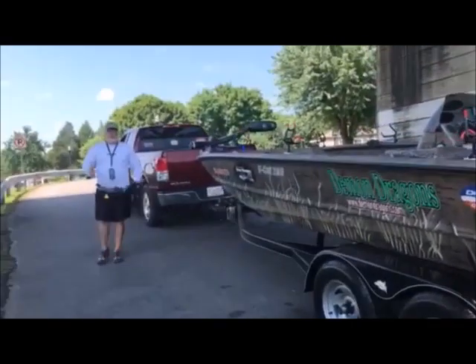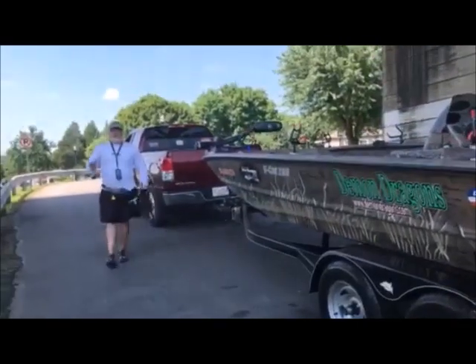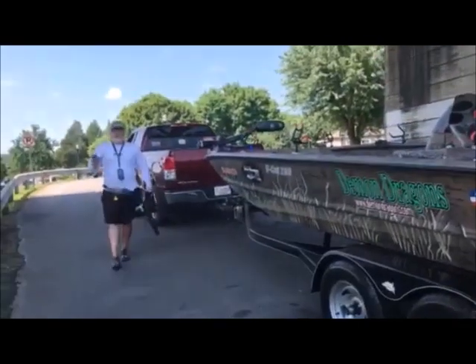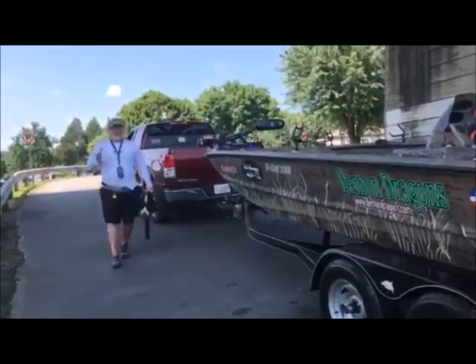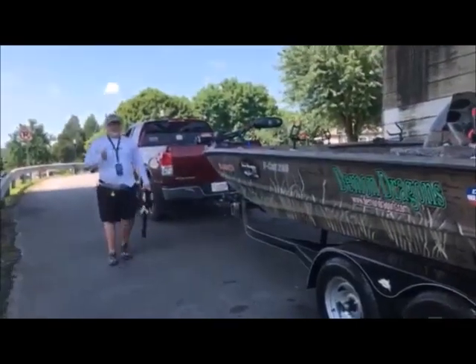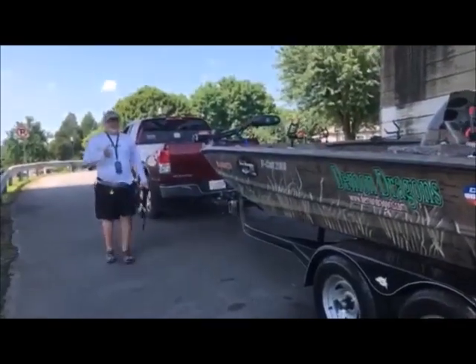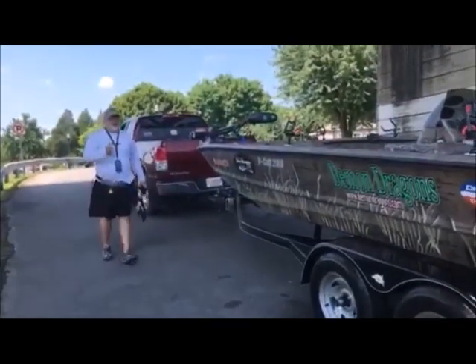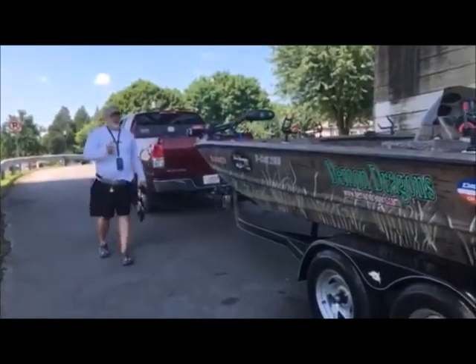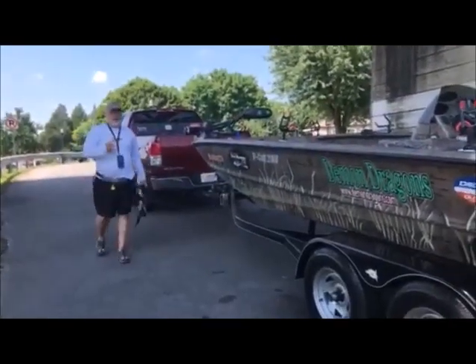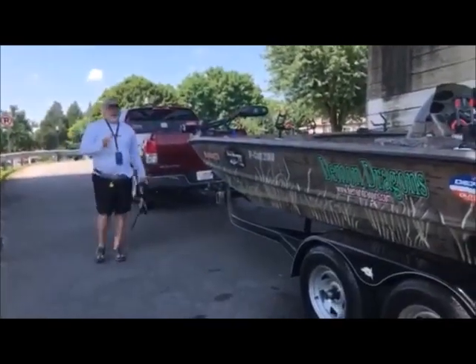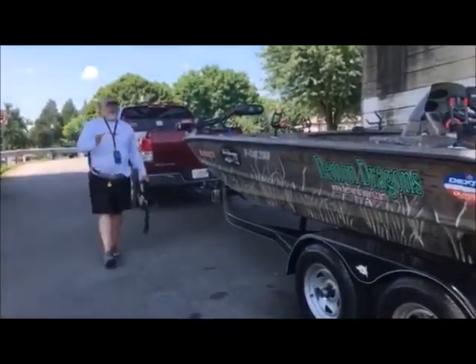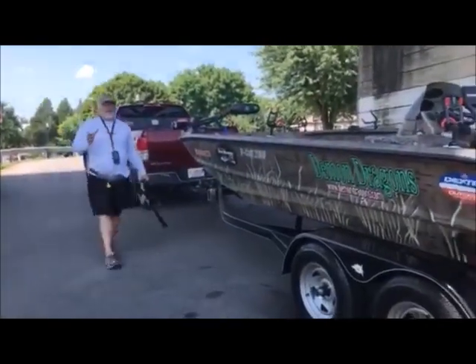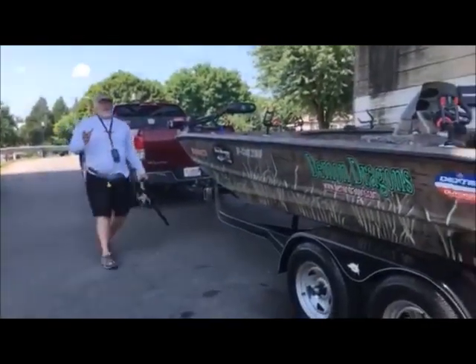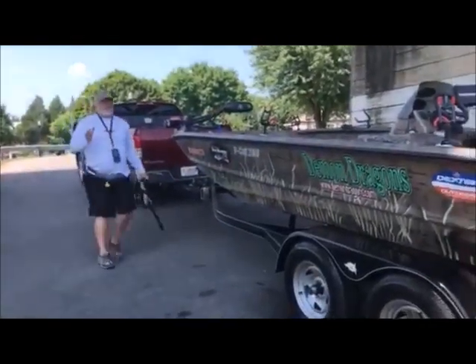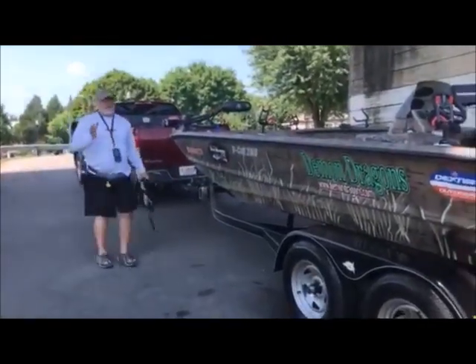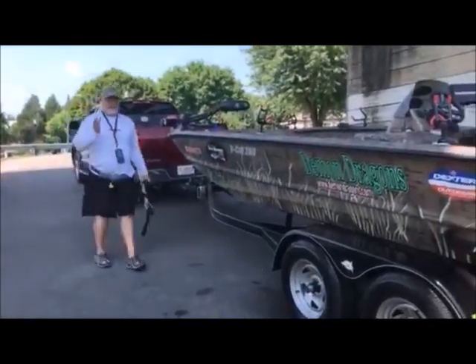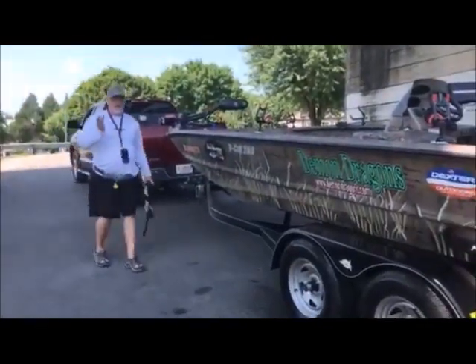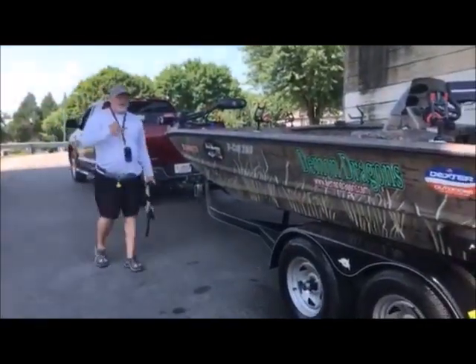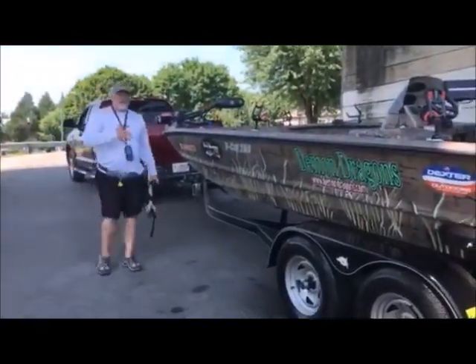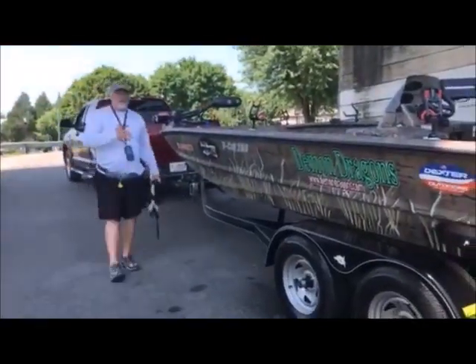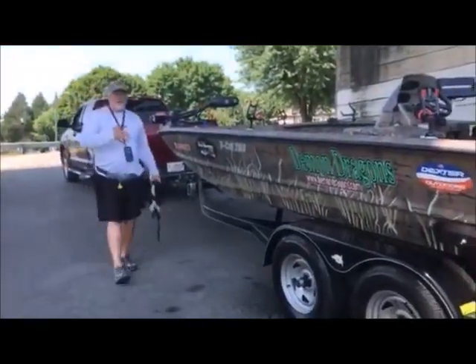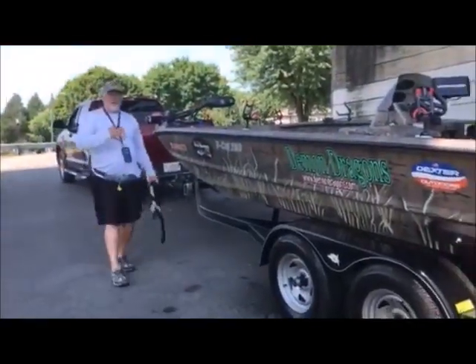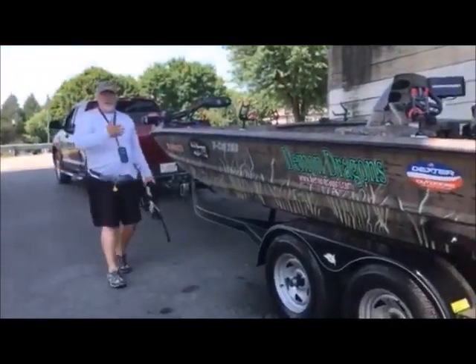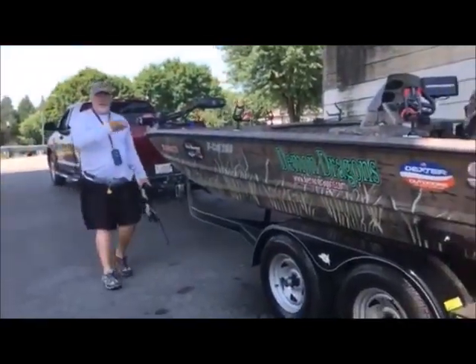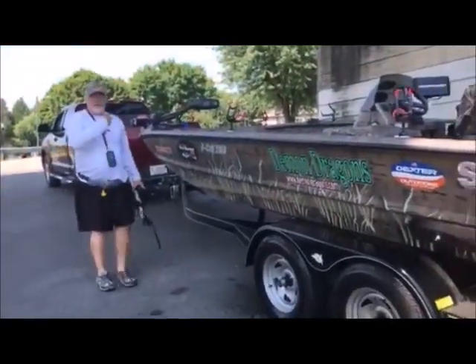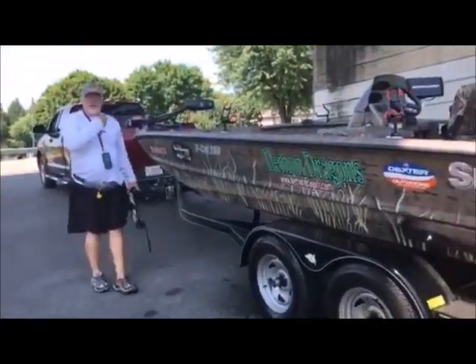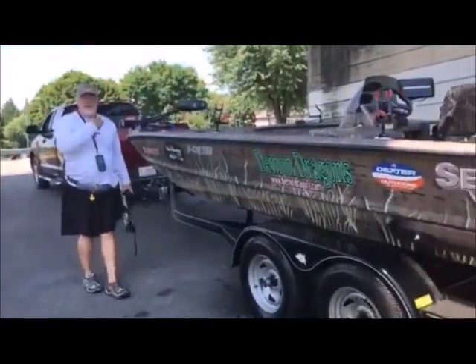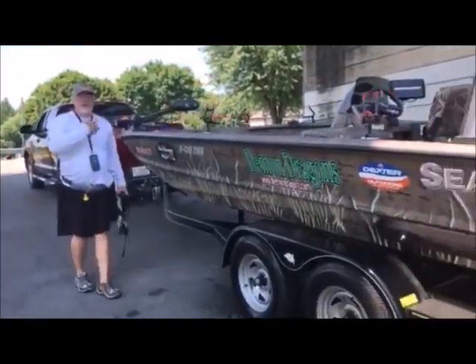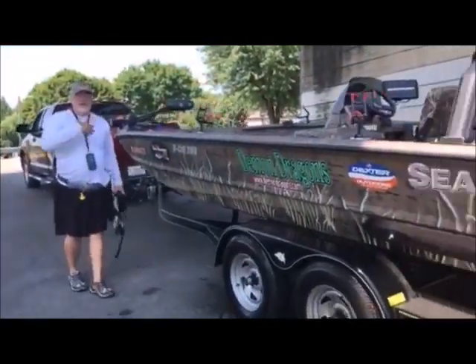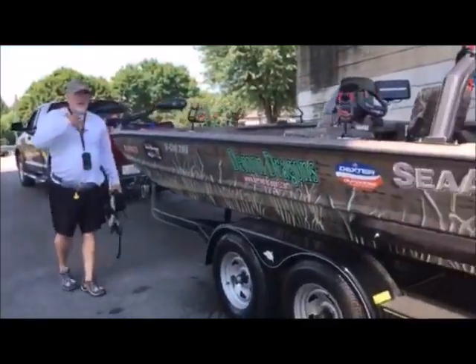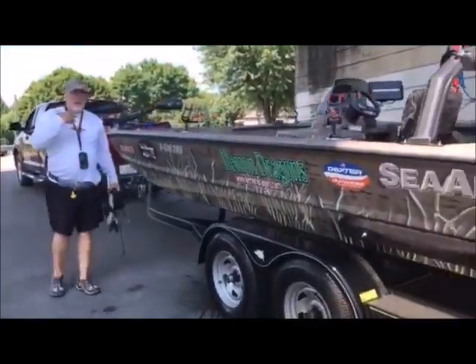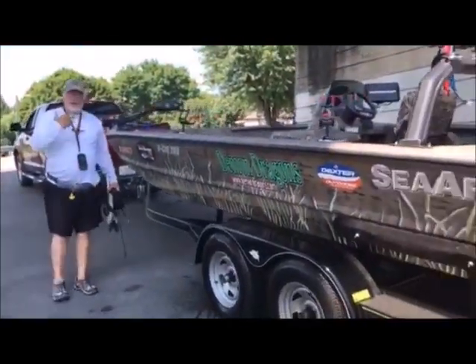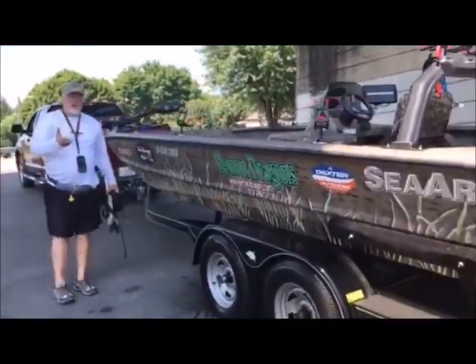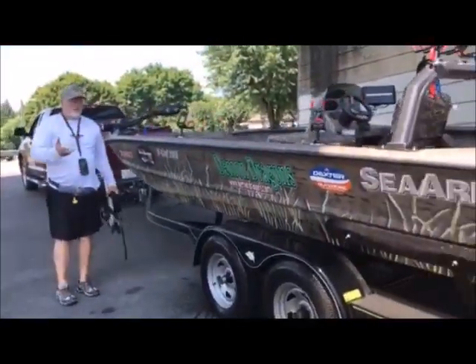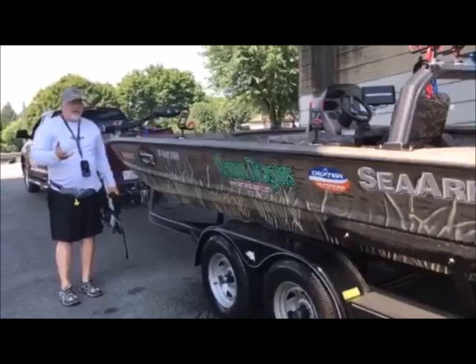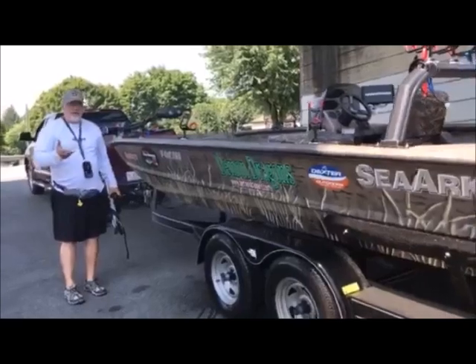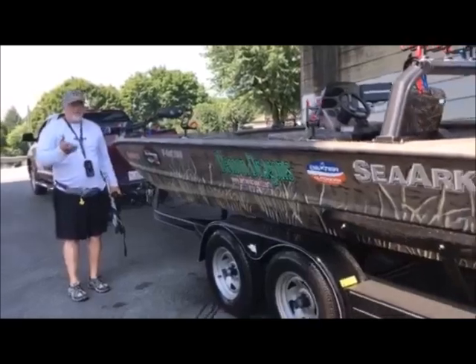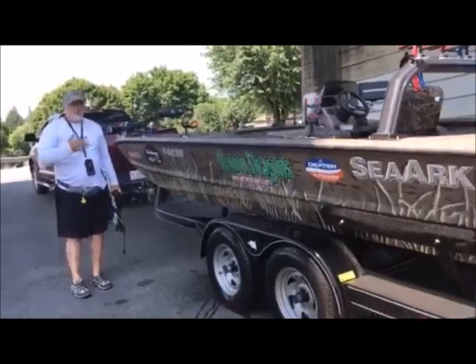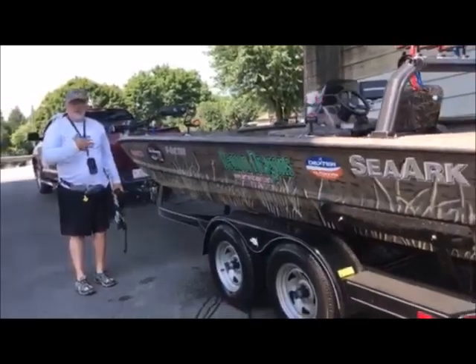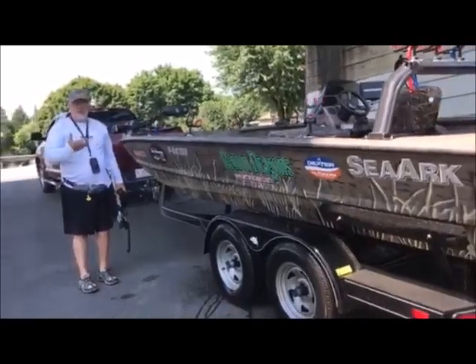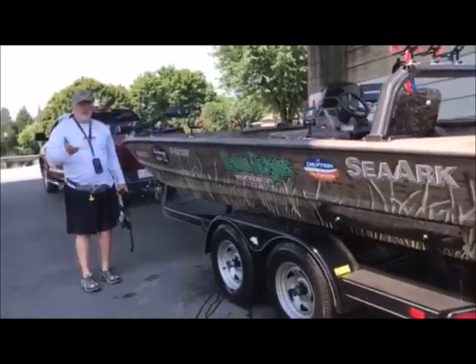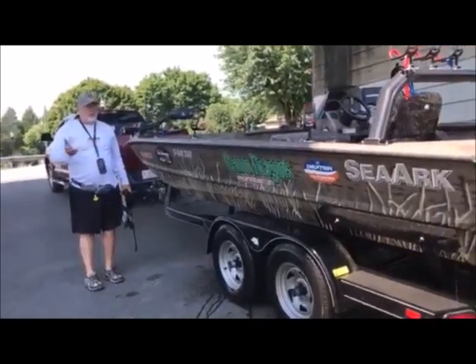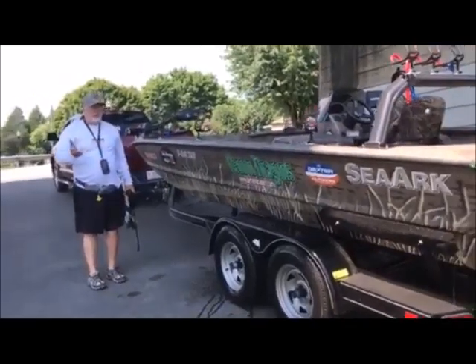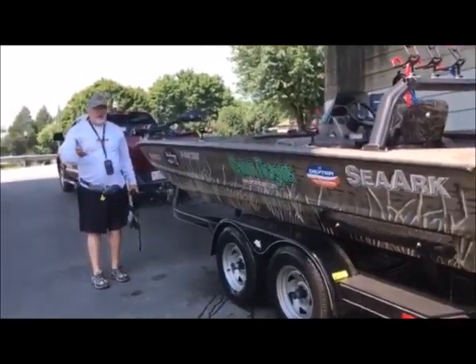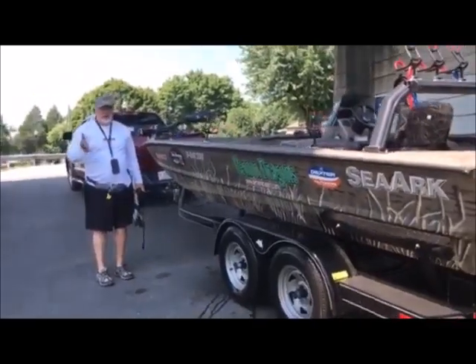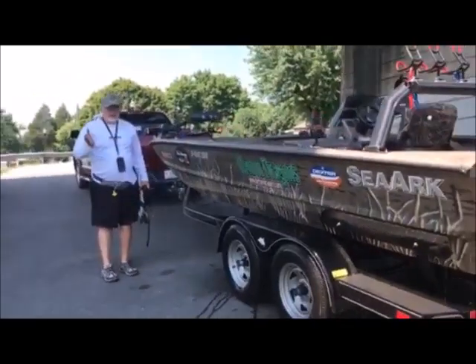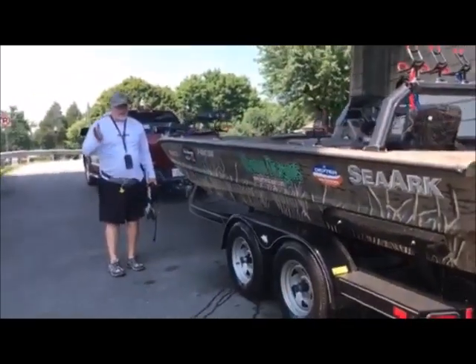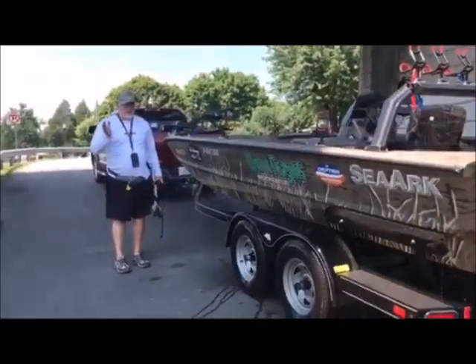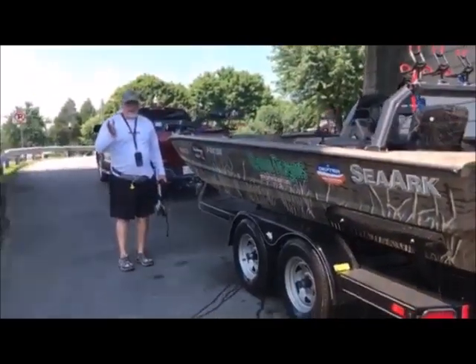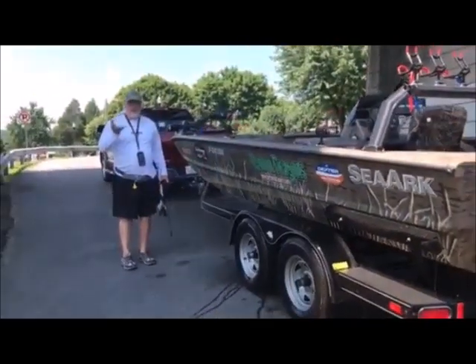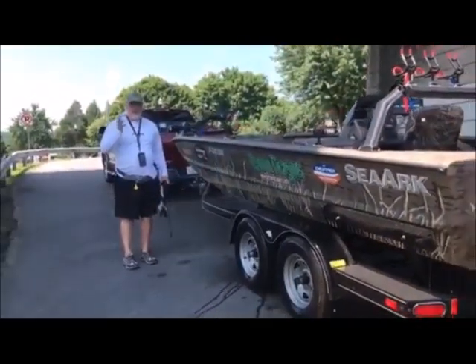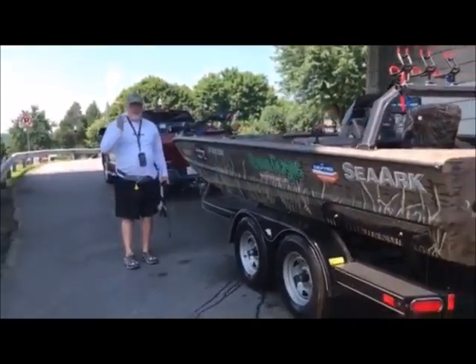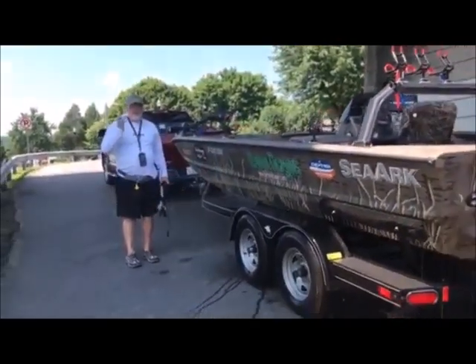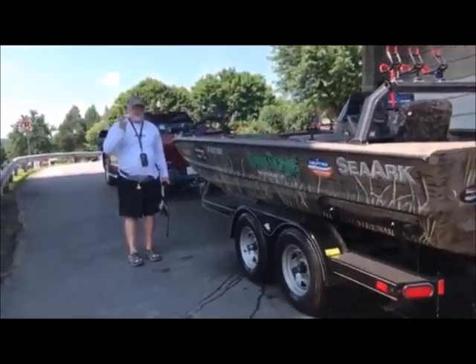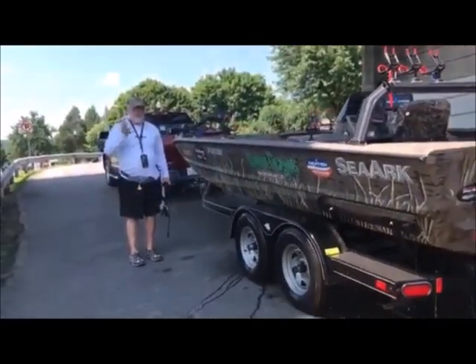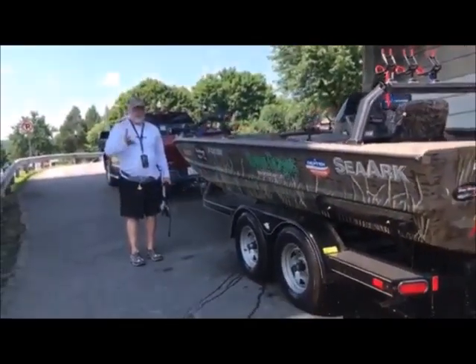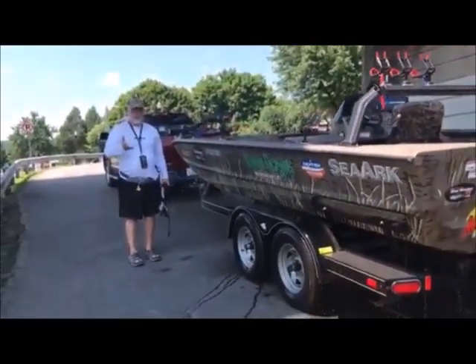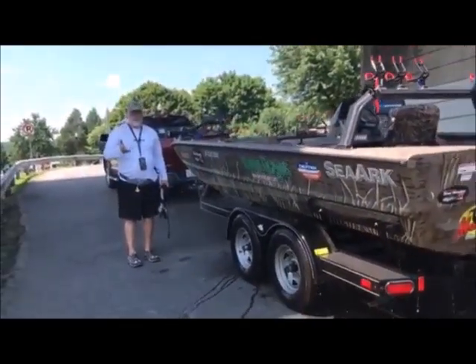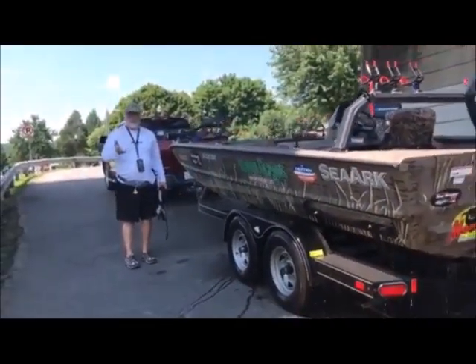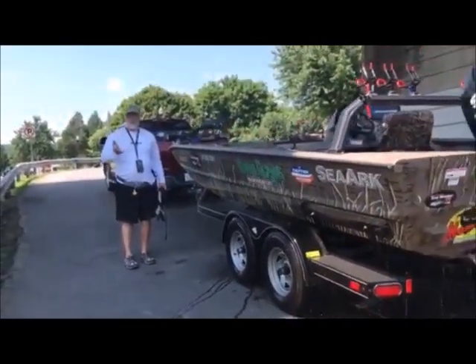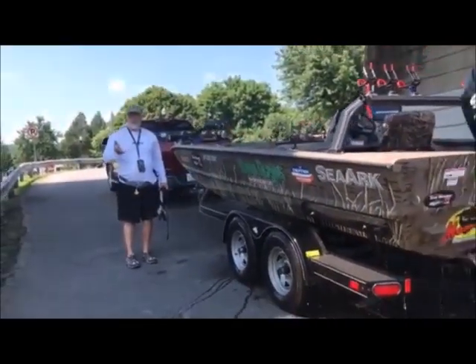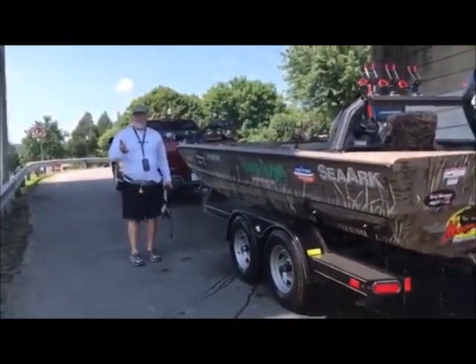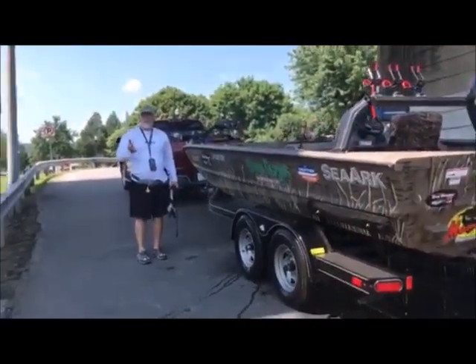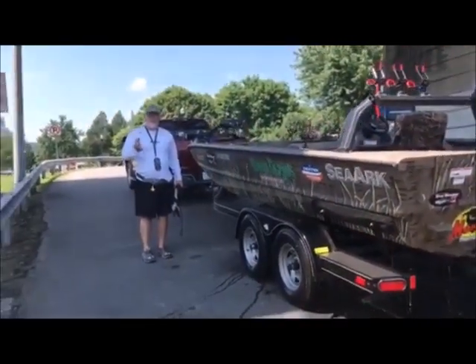Folks, I hope you saw today how easy it is to unload your boat with the Ulterra and to load it back up with the Sea-Arc. This is just fool-proof.